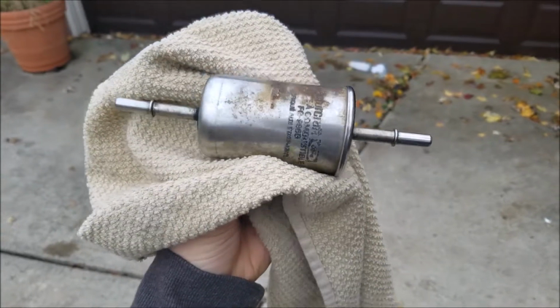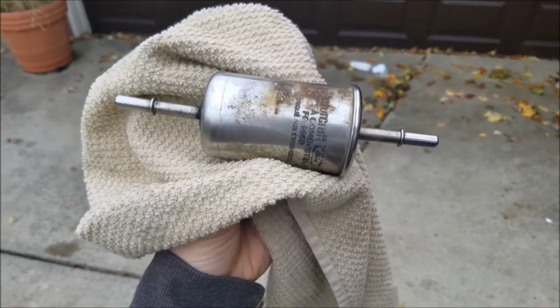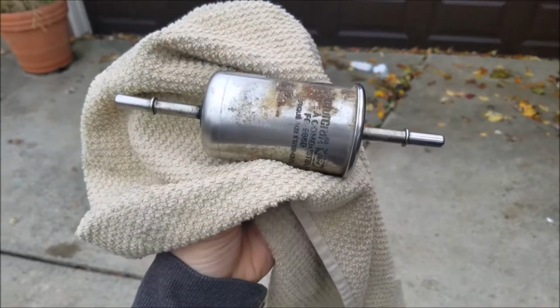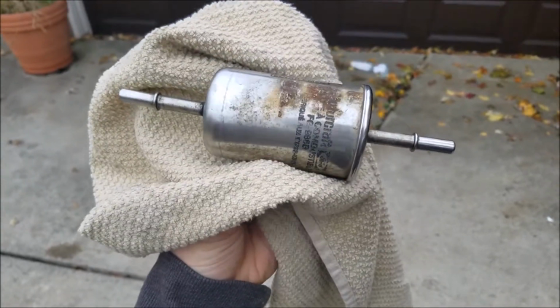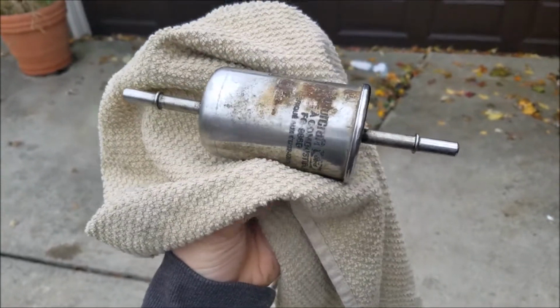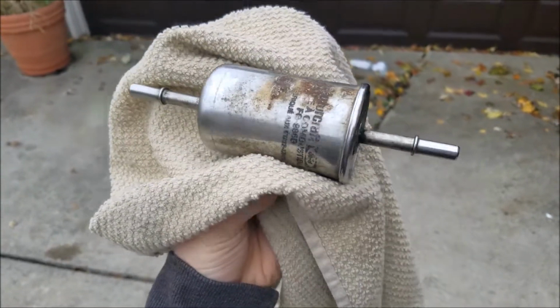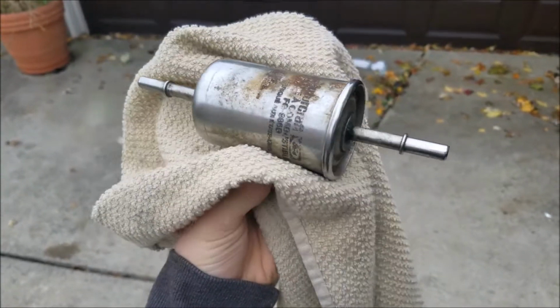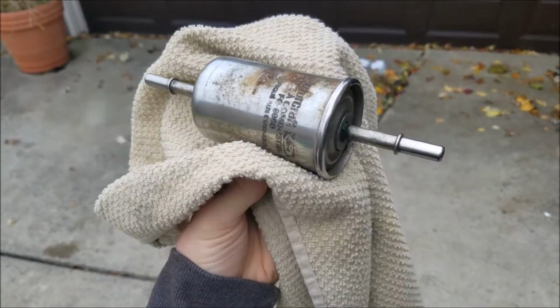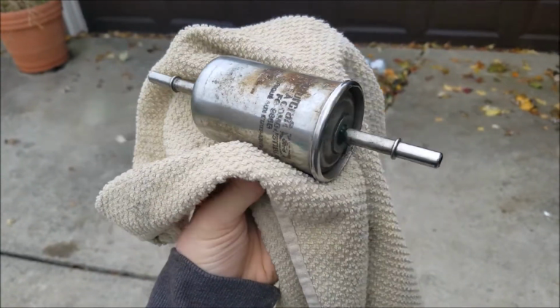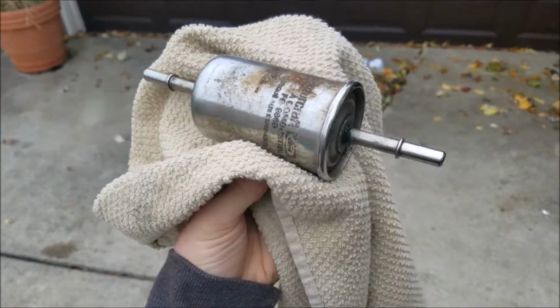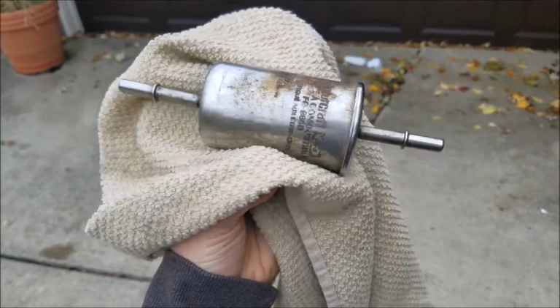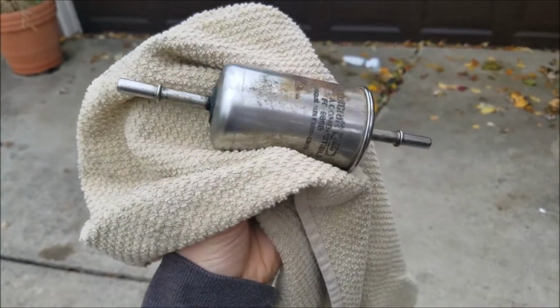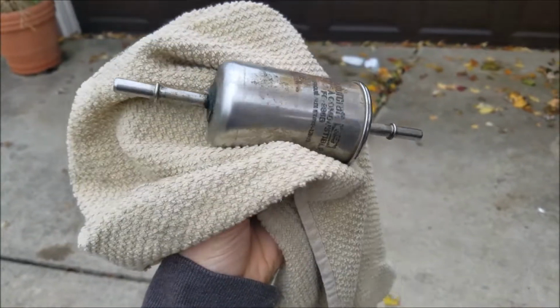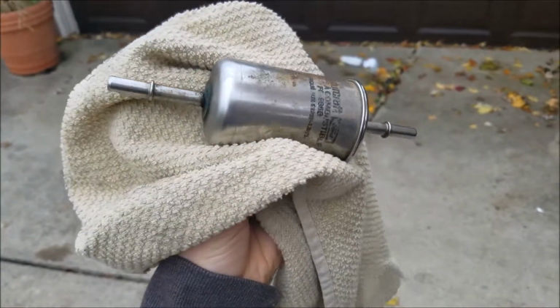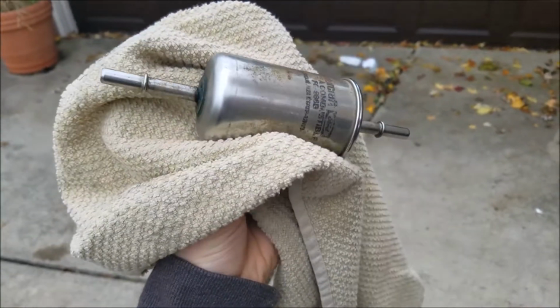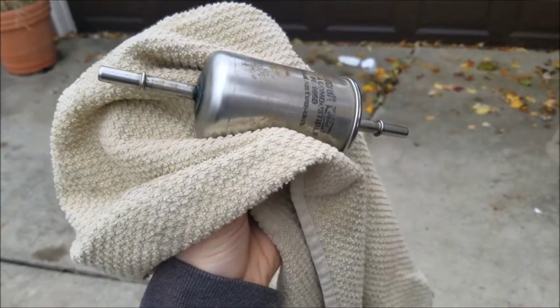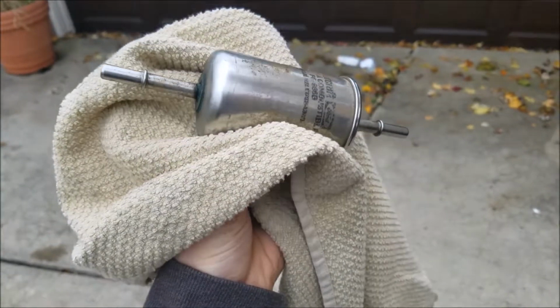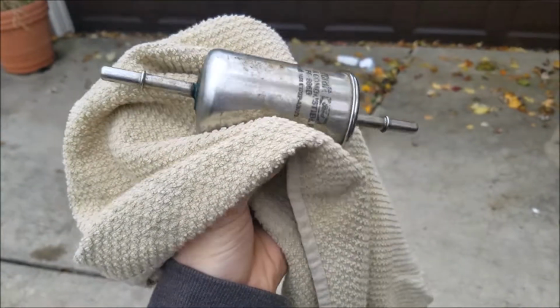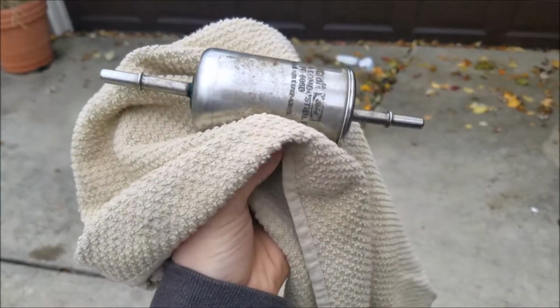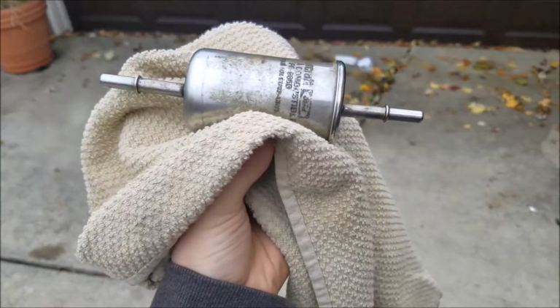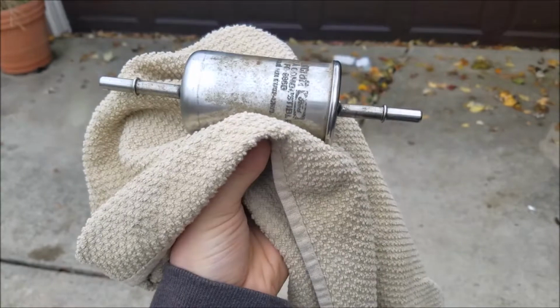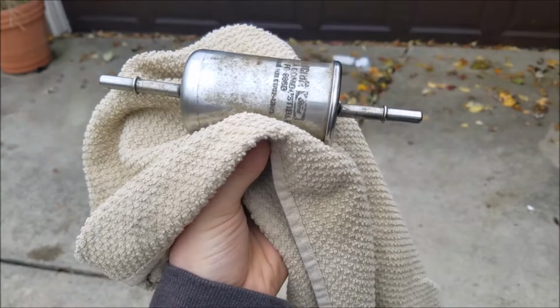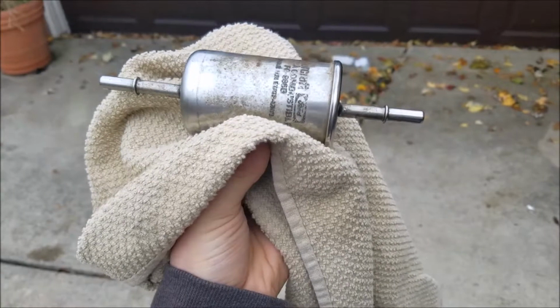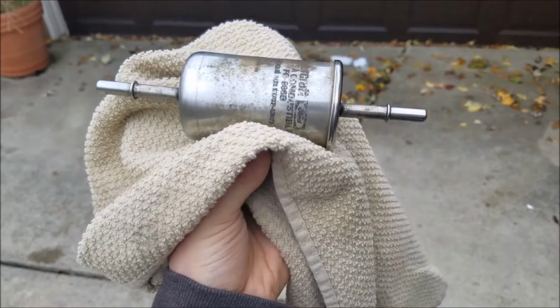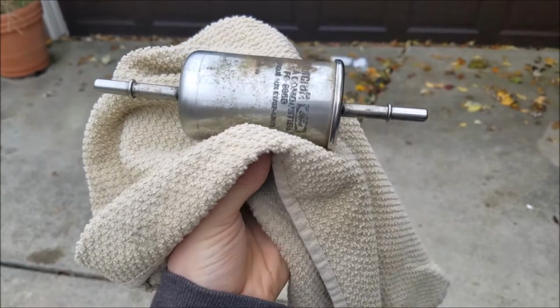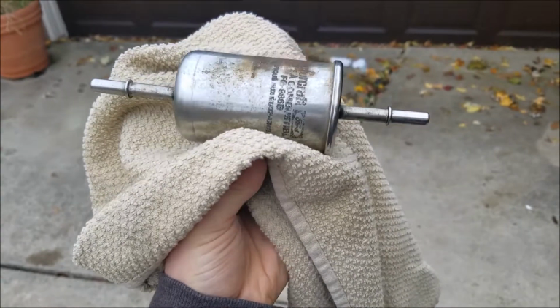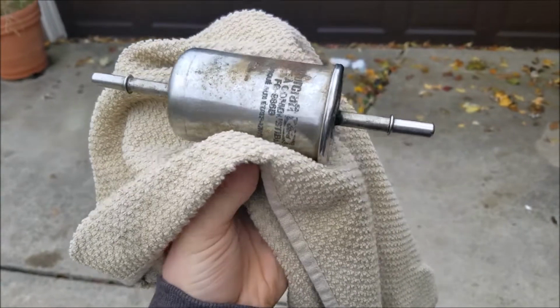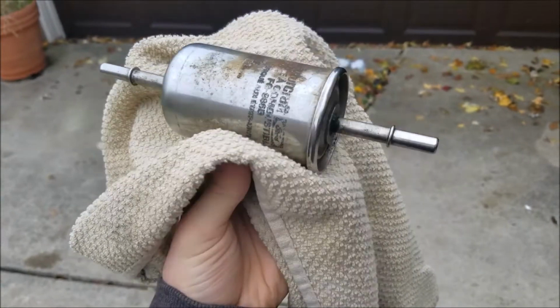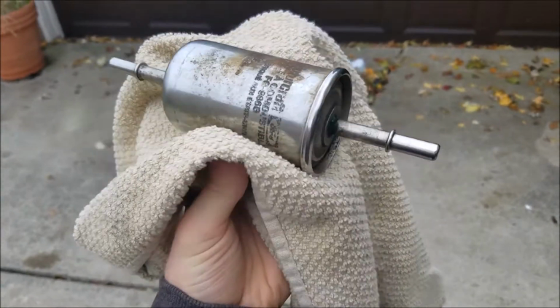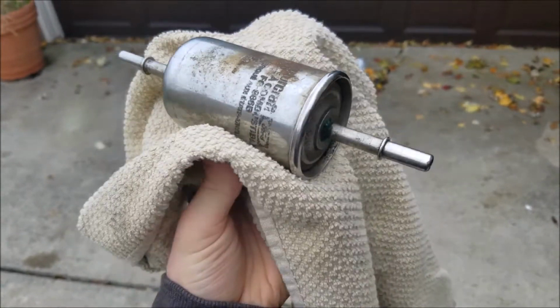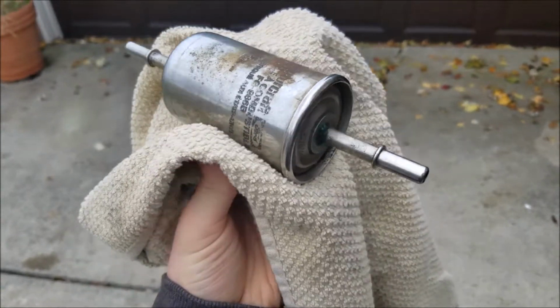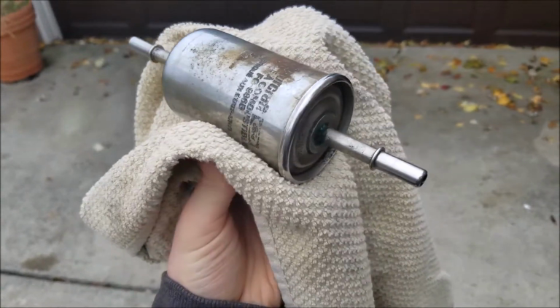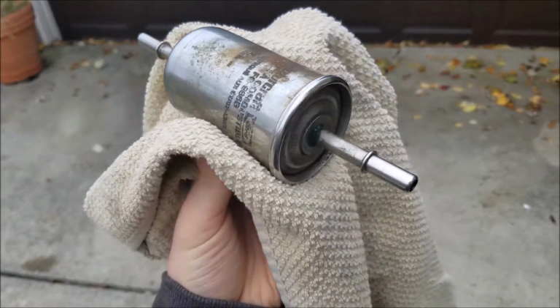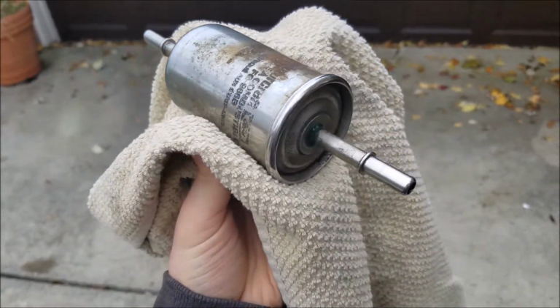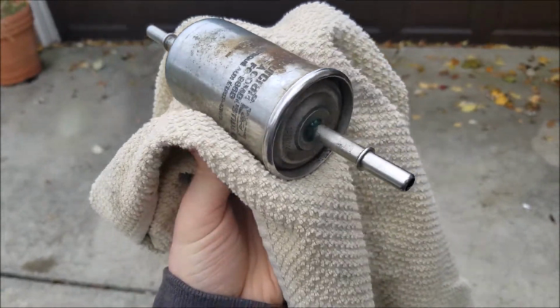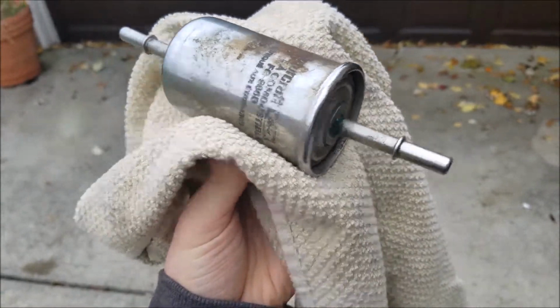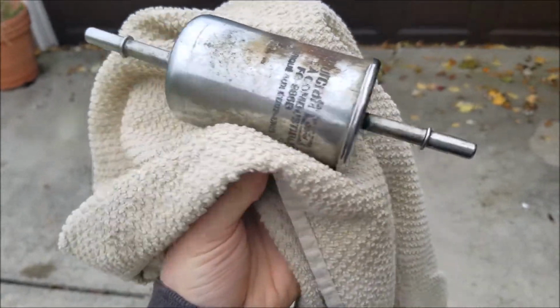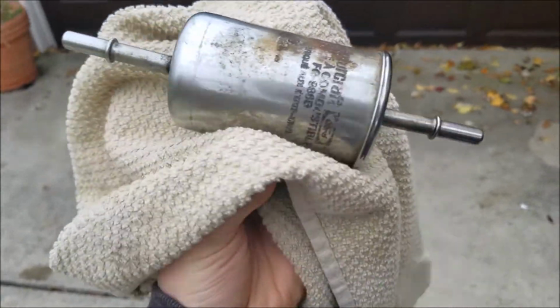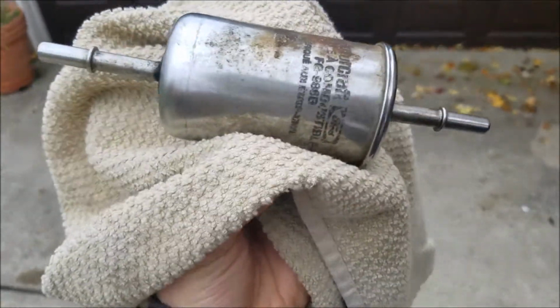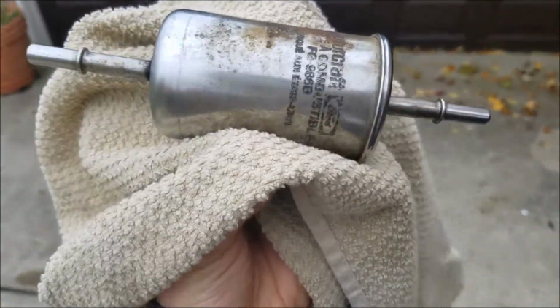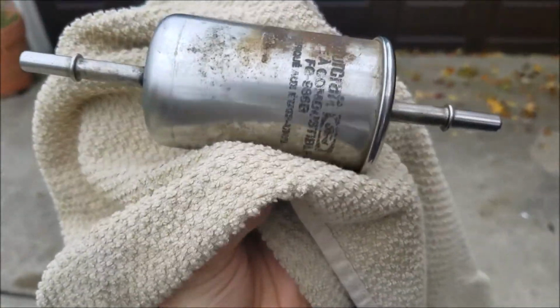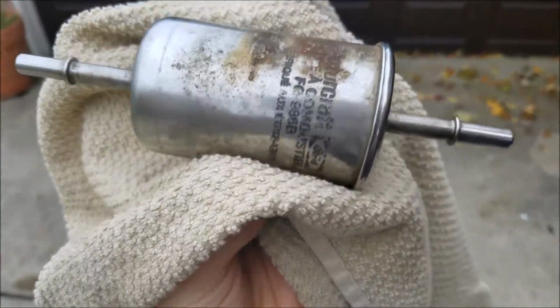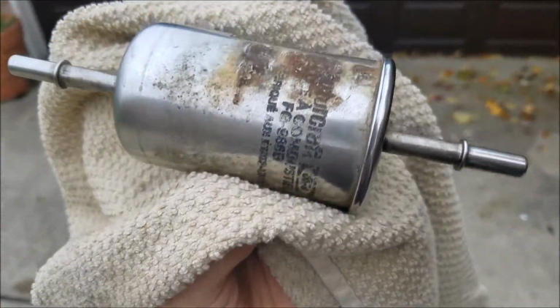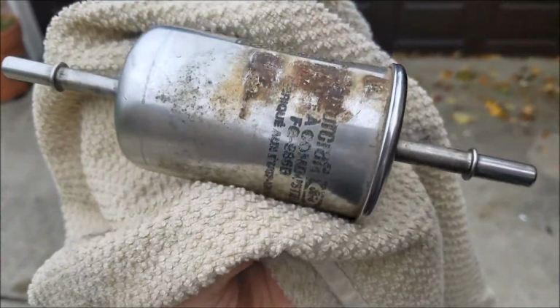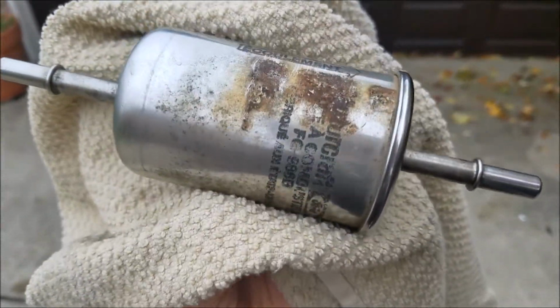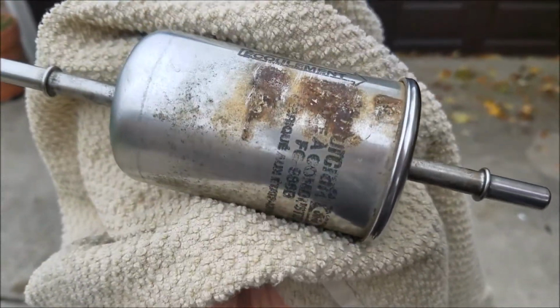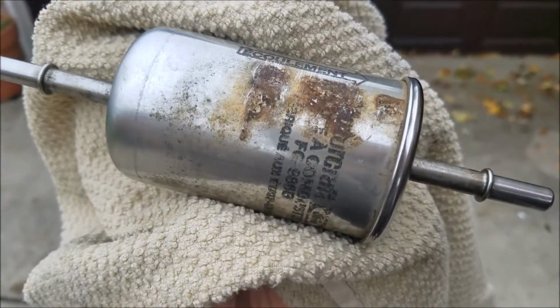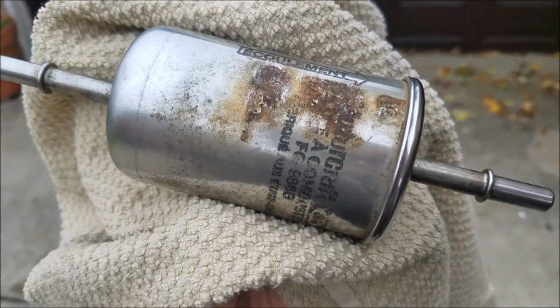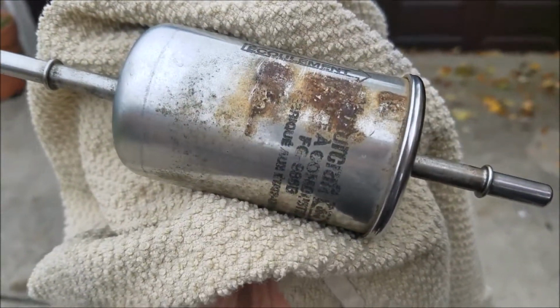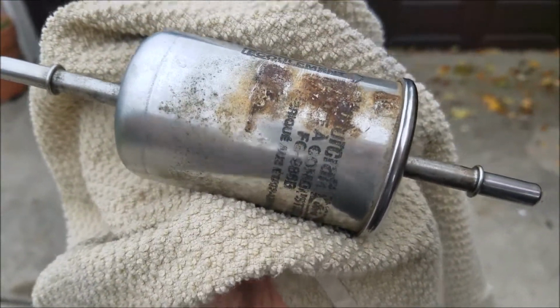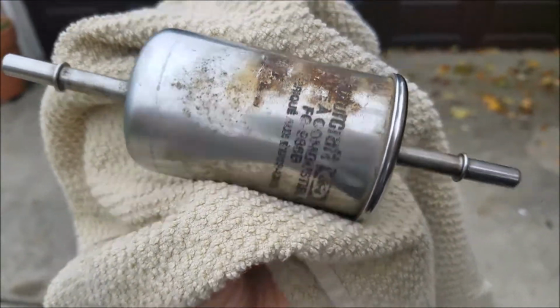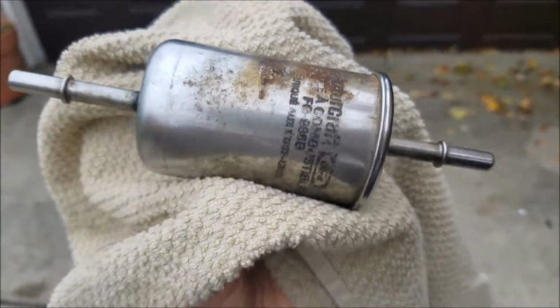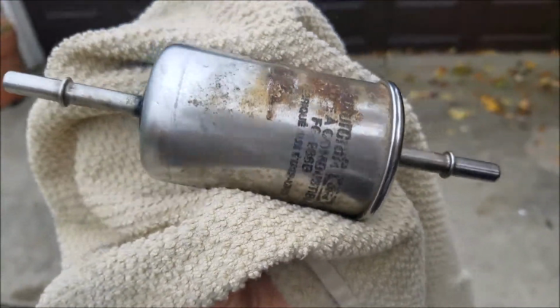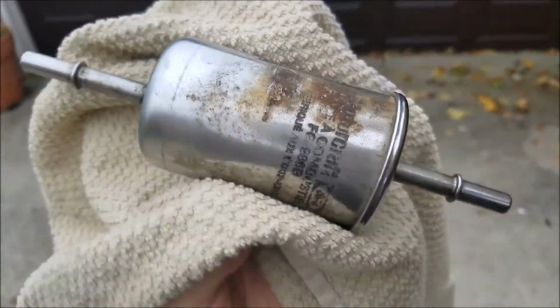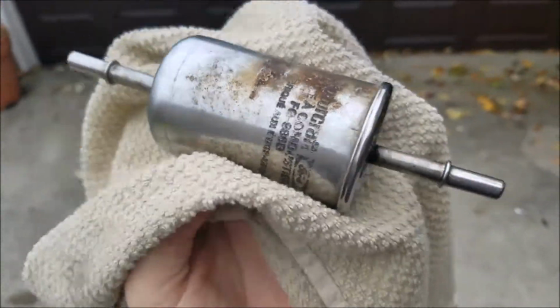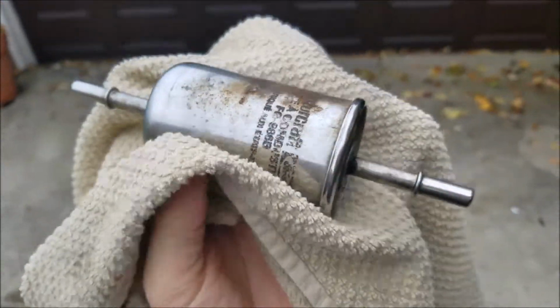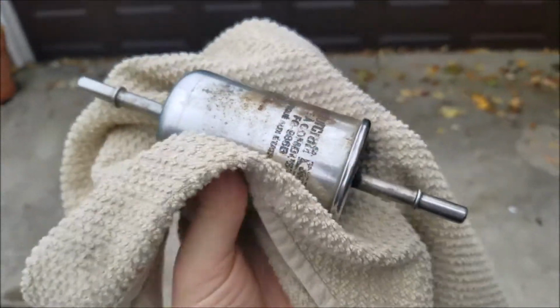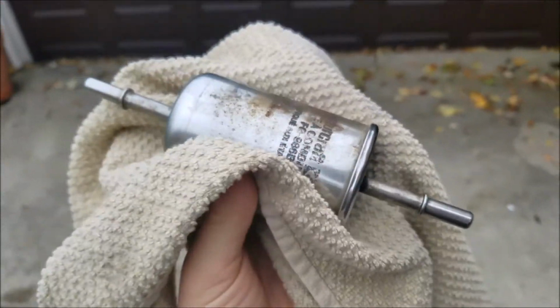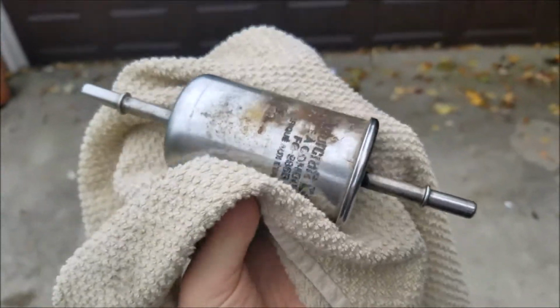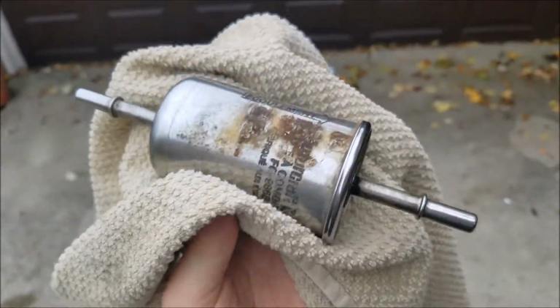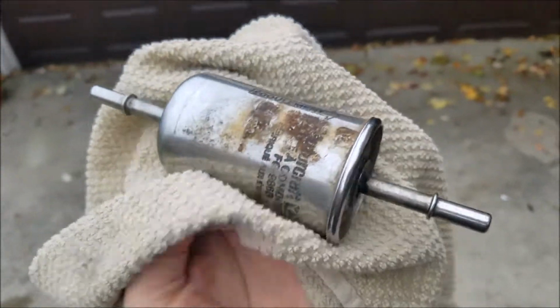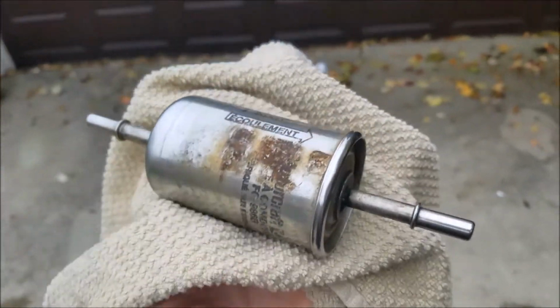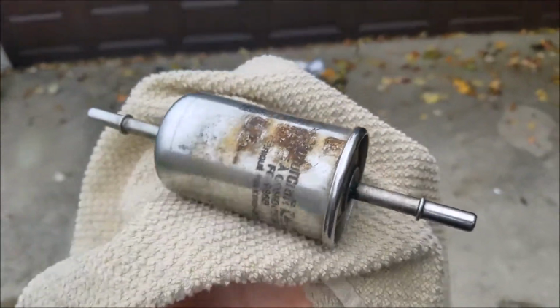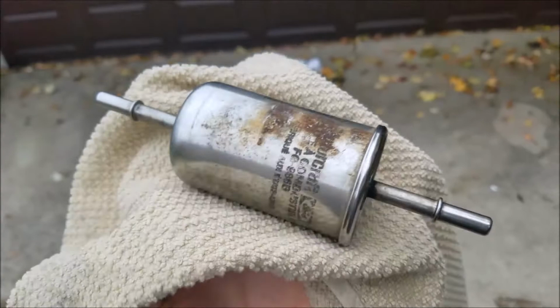I don't think this fuel filter has been replaced in 103,000 miles — possibly the entire life of this vehicle. Just look at this thing. It's rusted. And check this out.